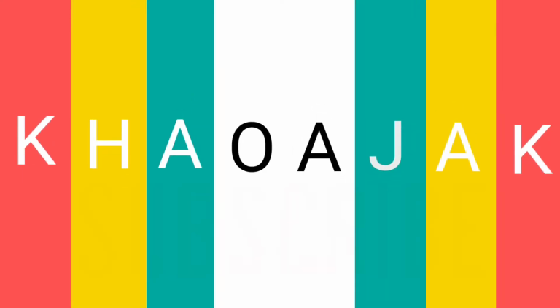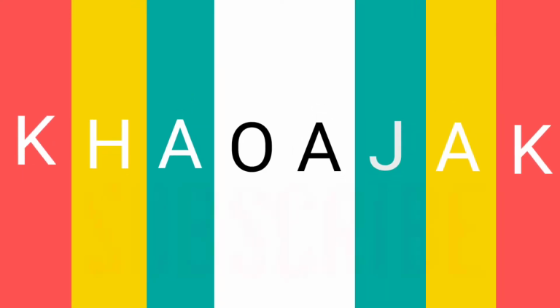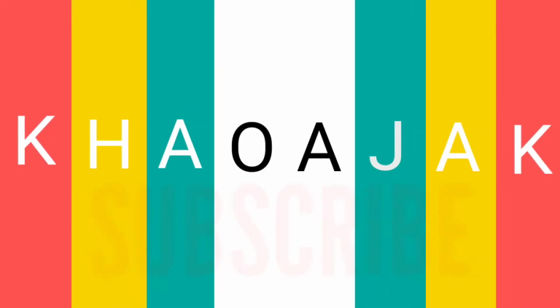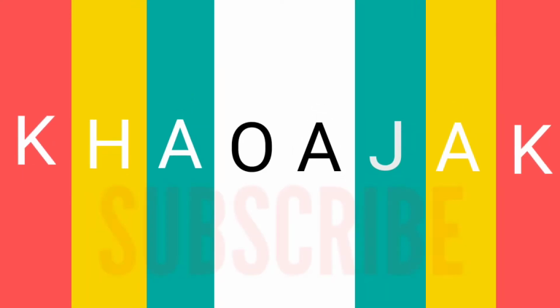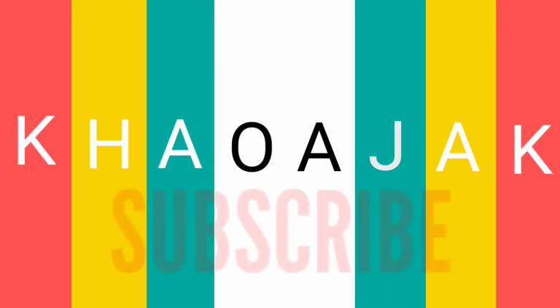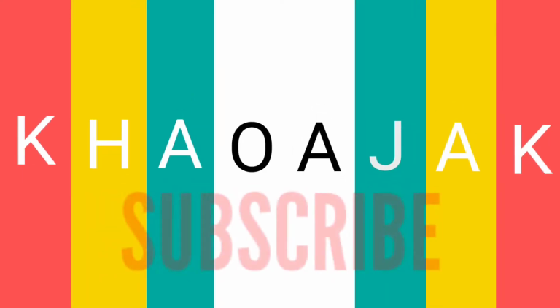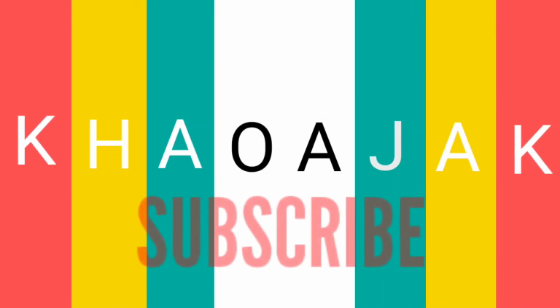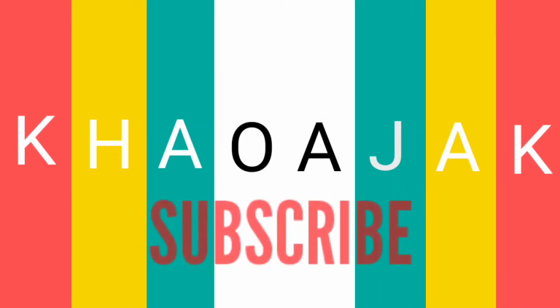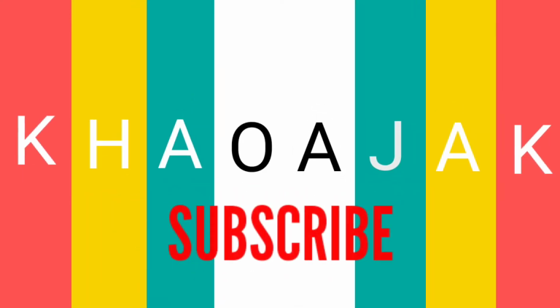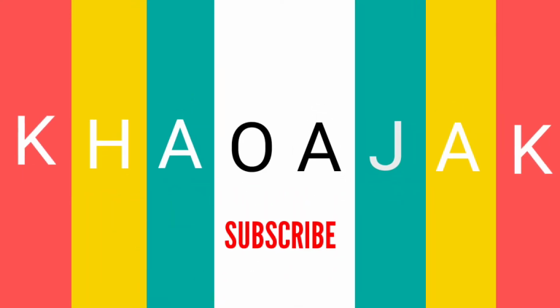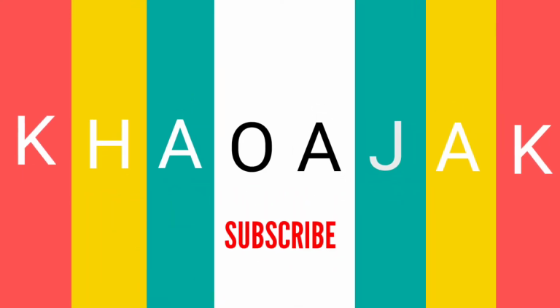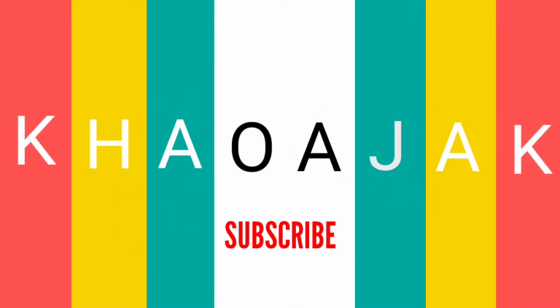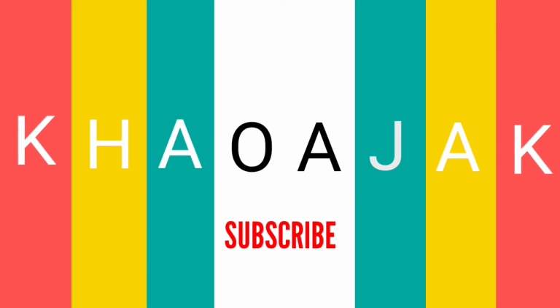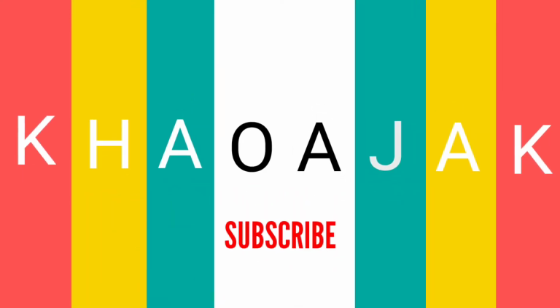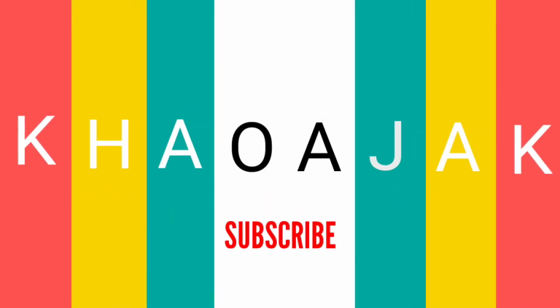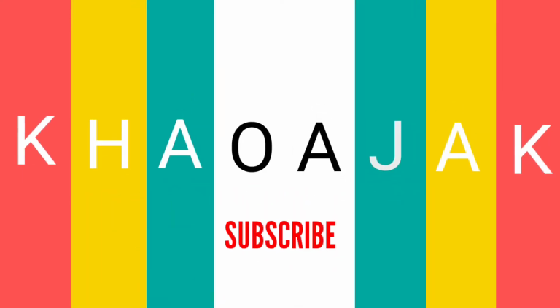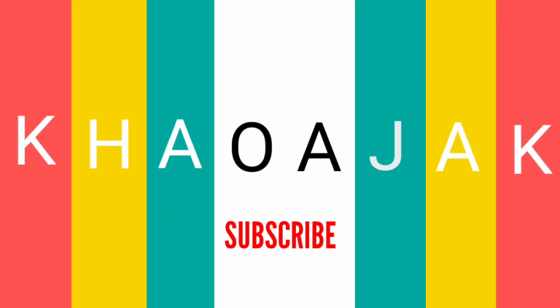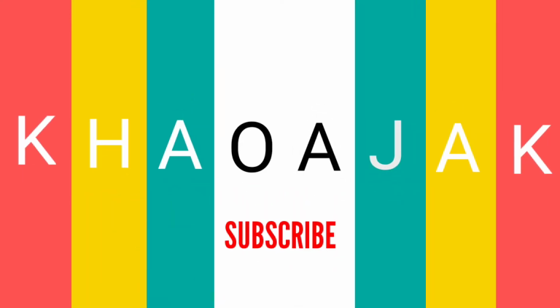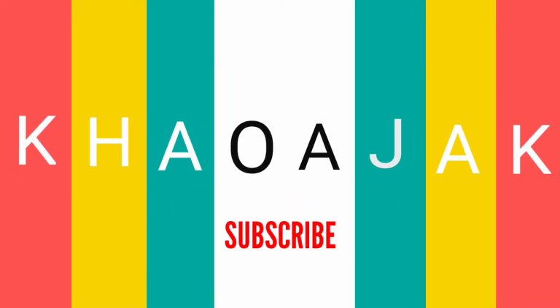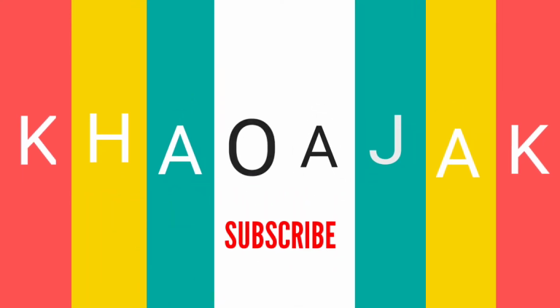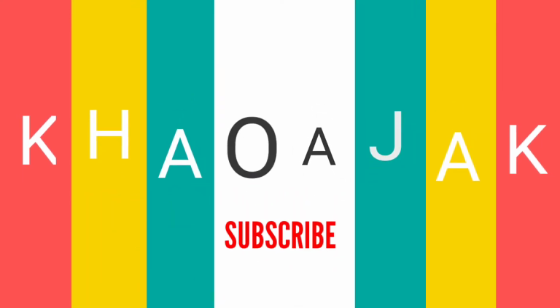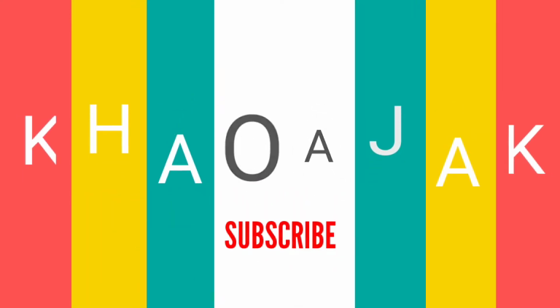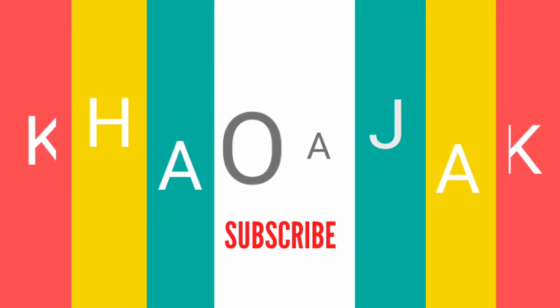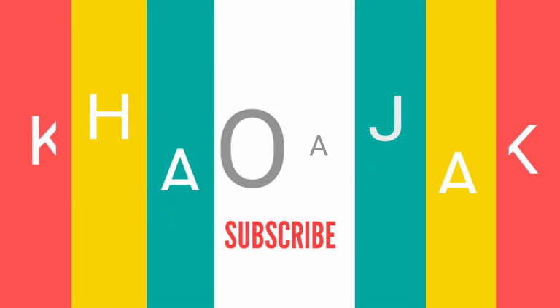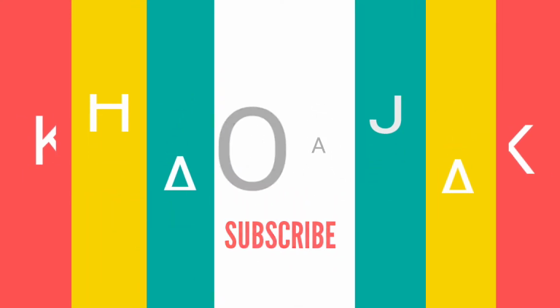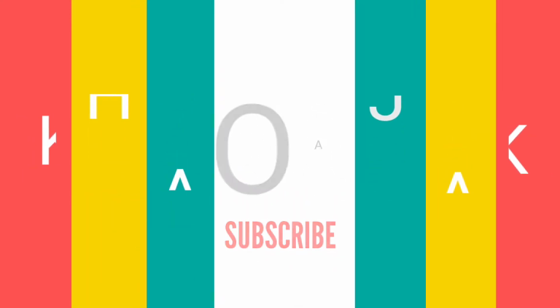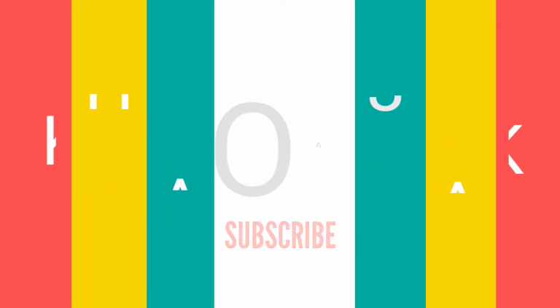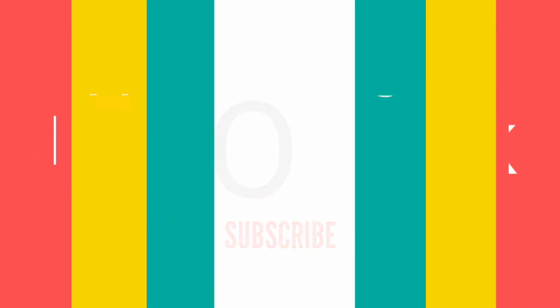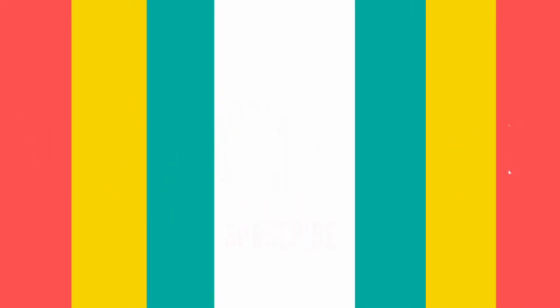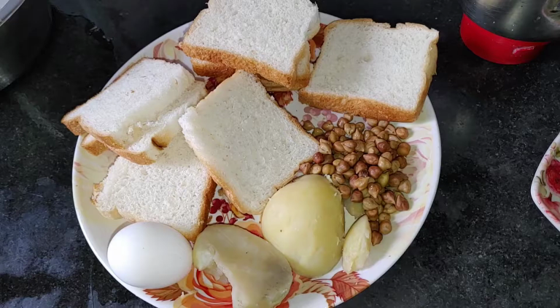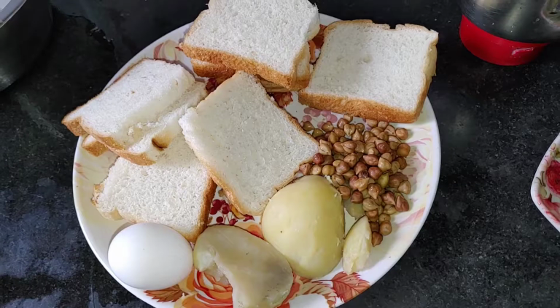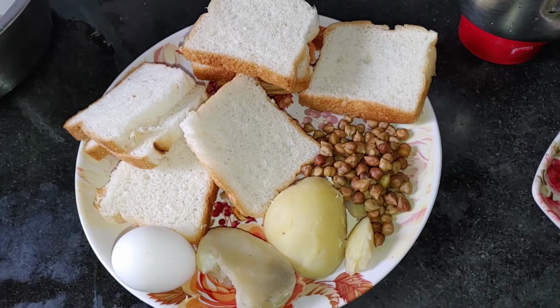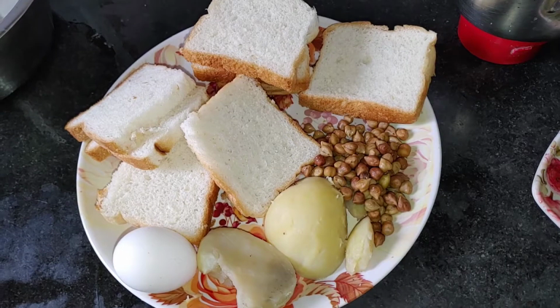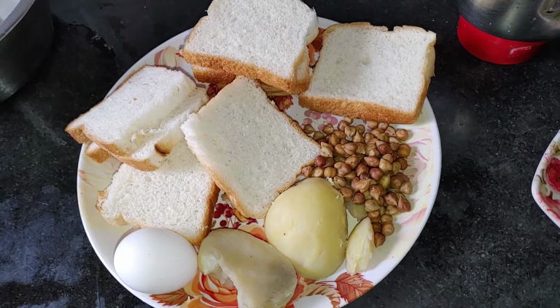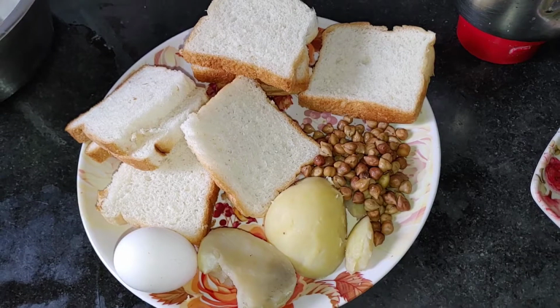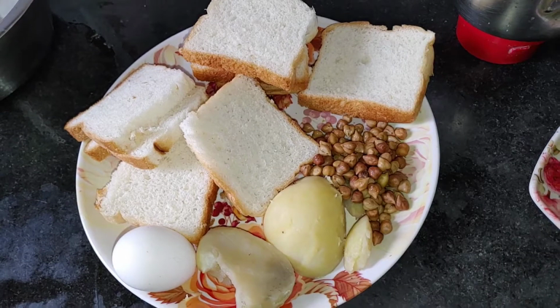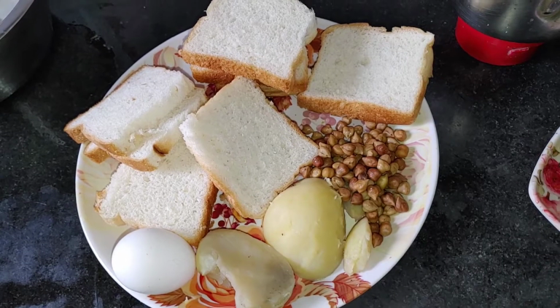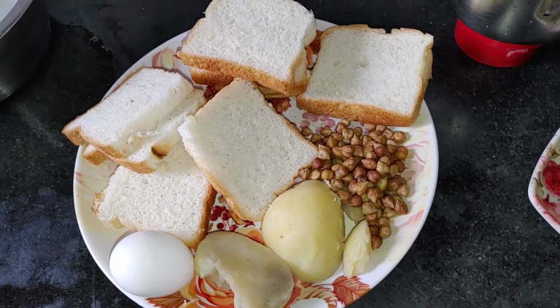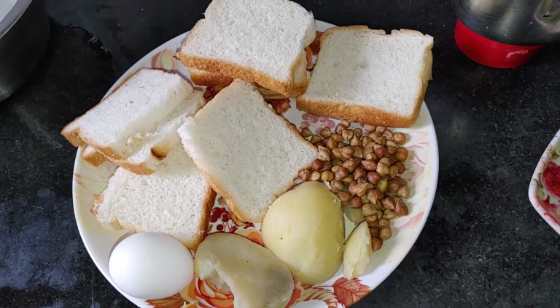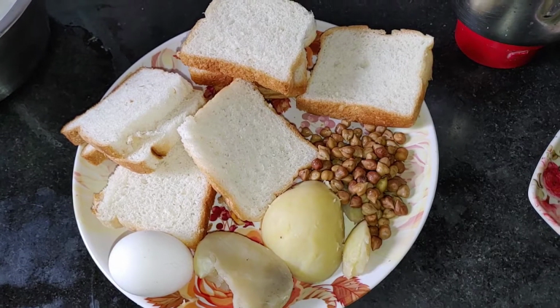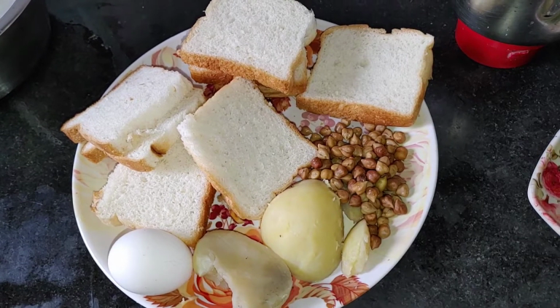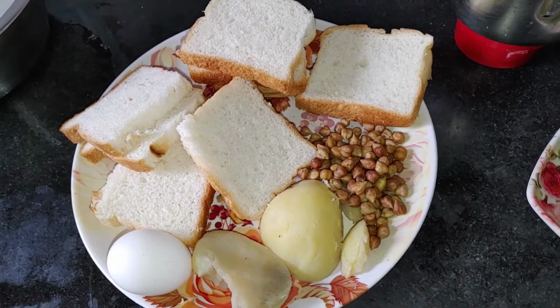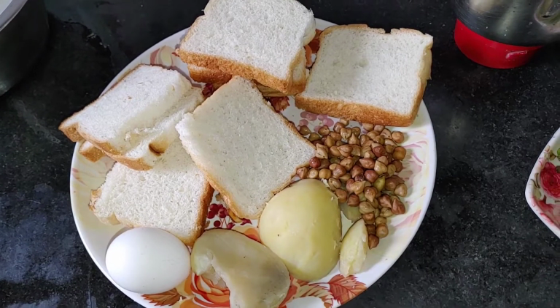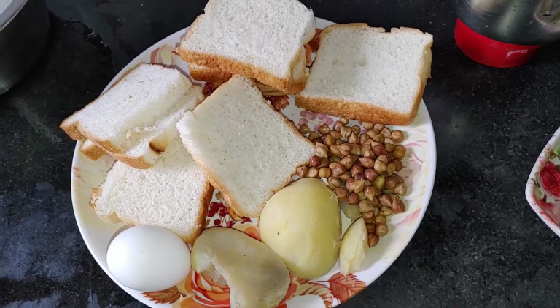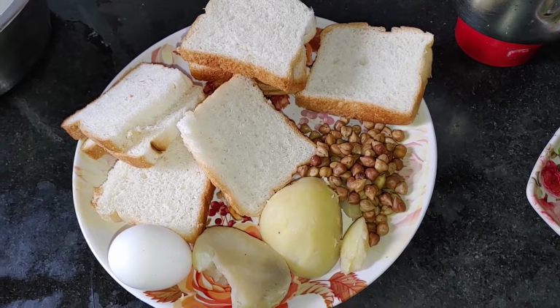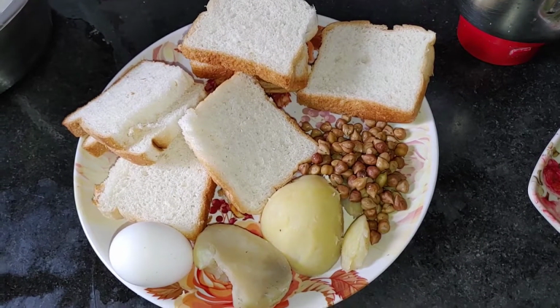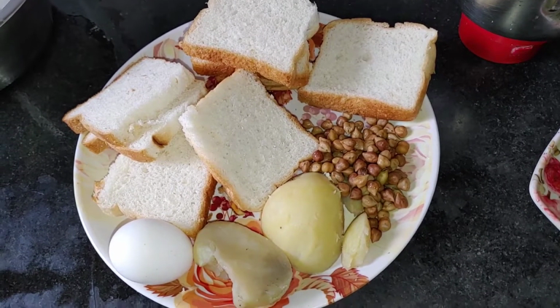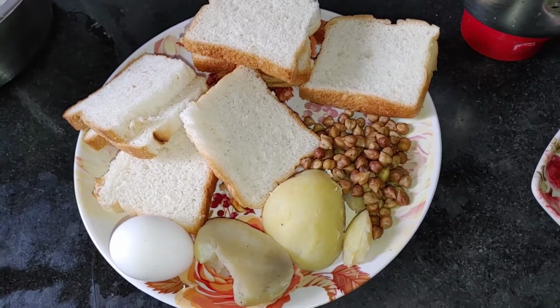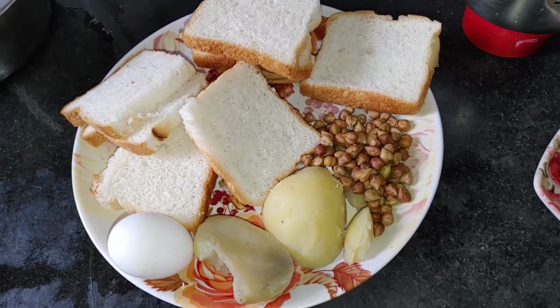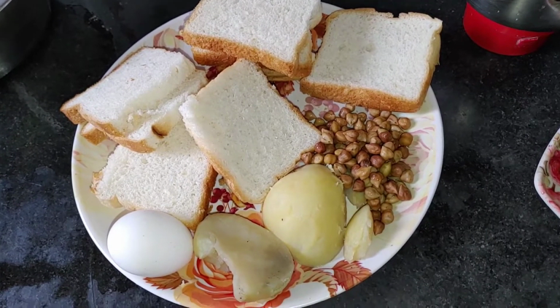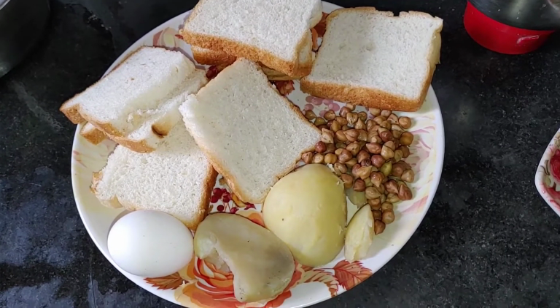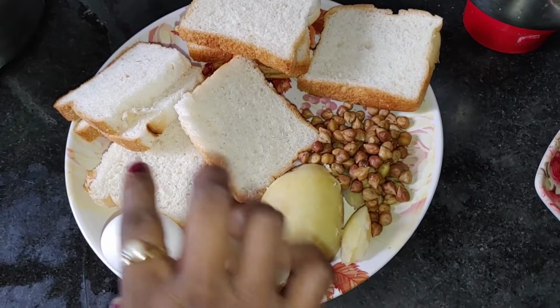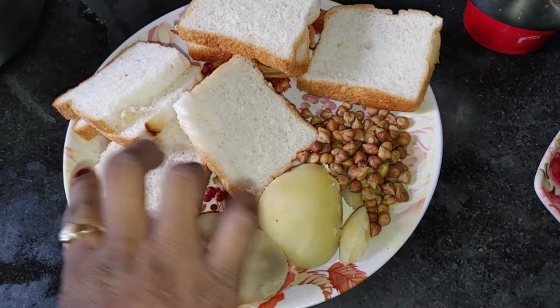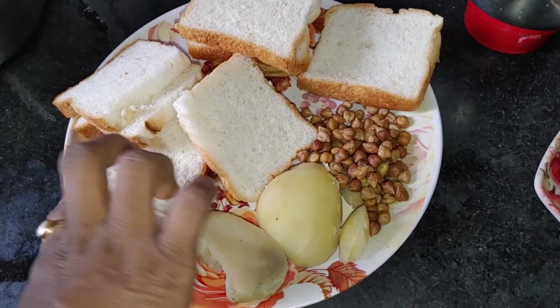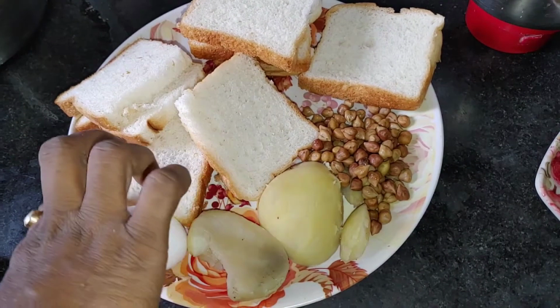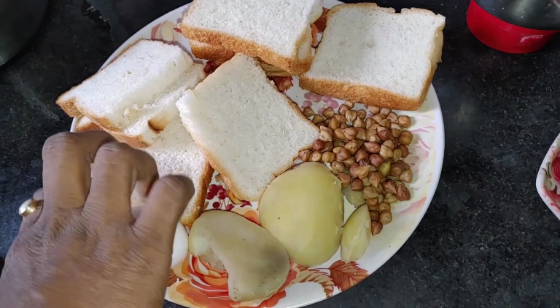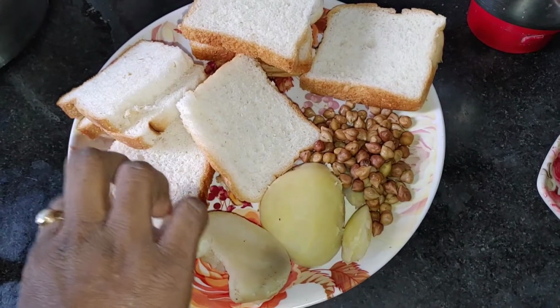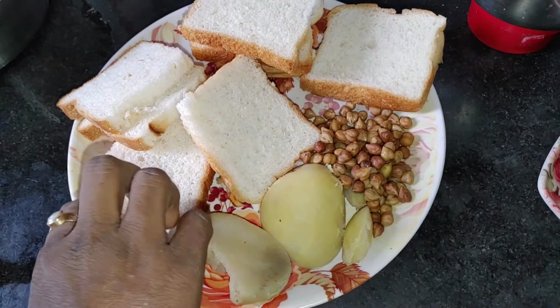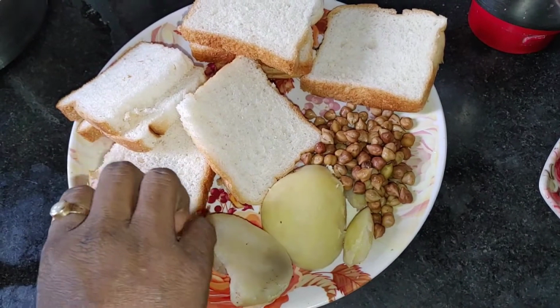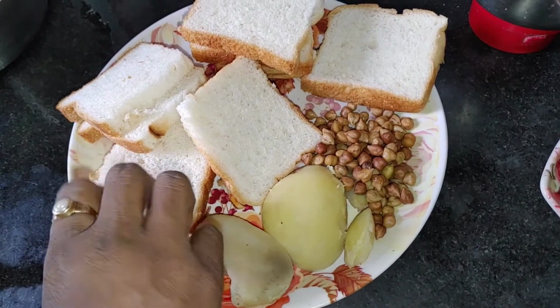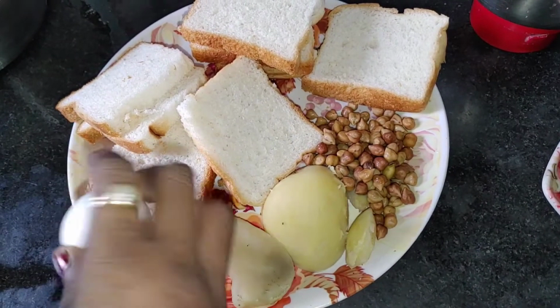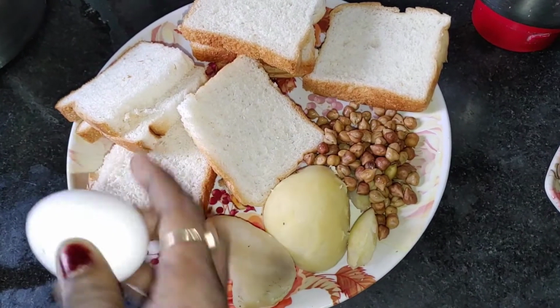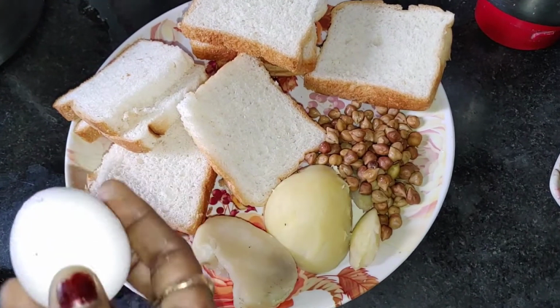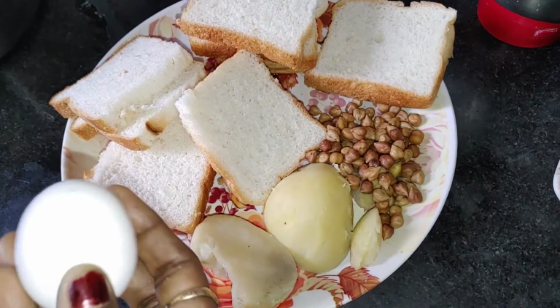Welcome to the kawajak channel! Today we have a great recipe for you.